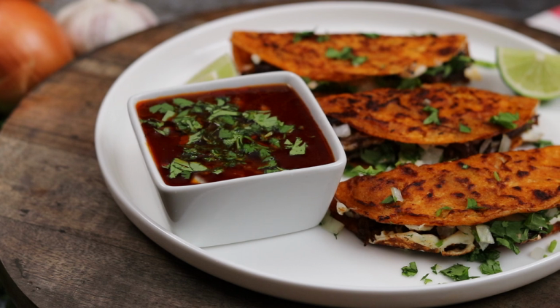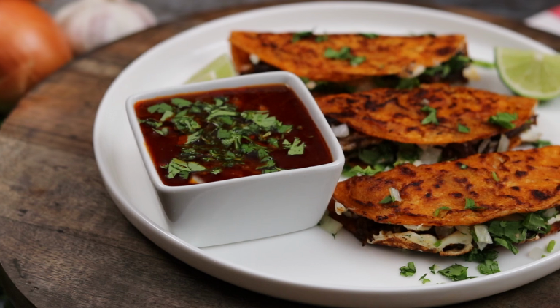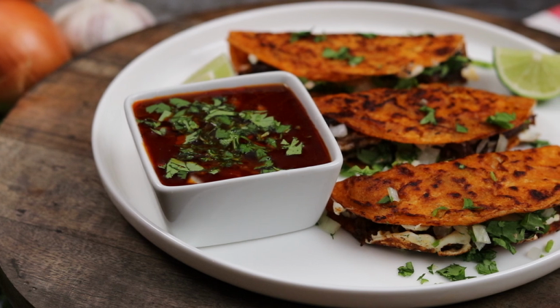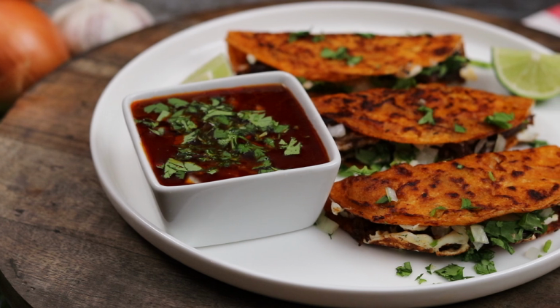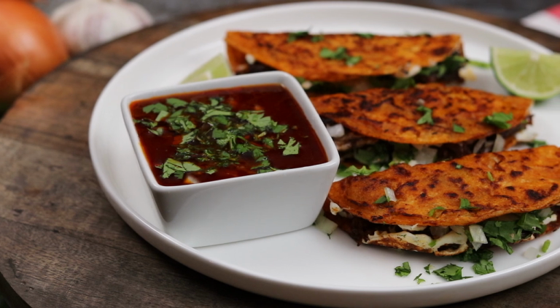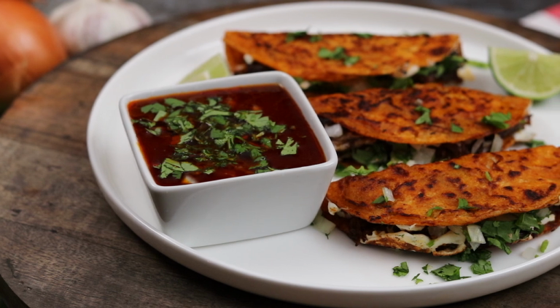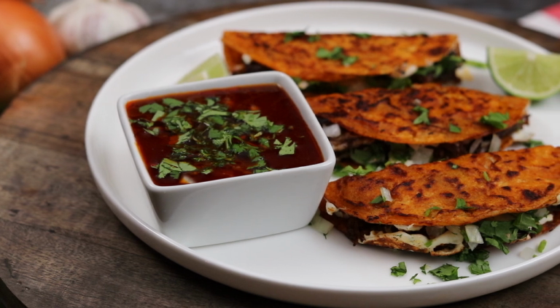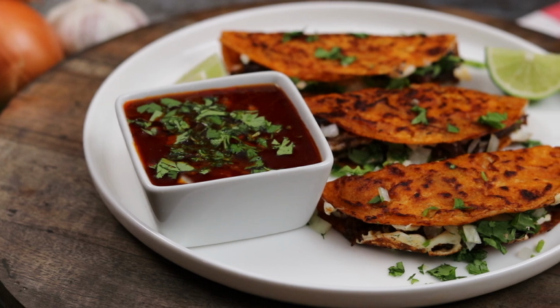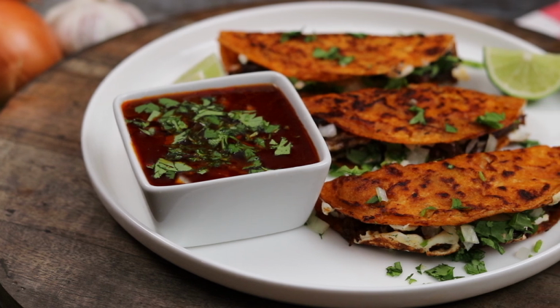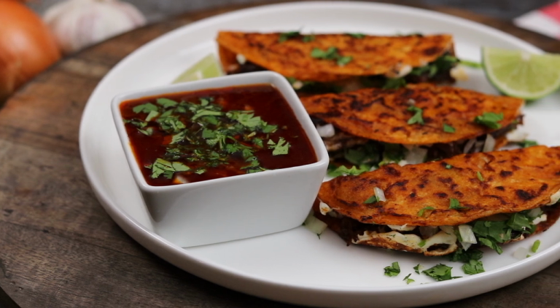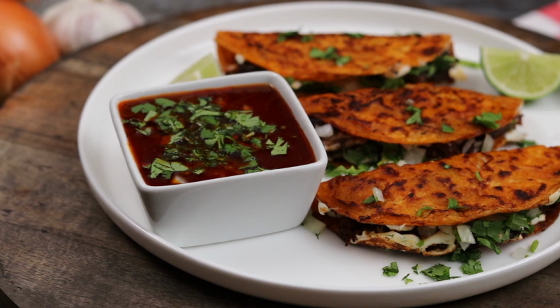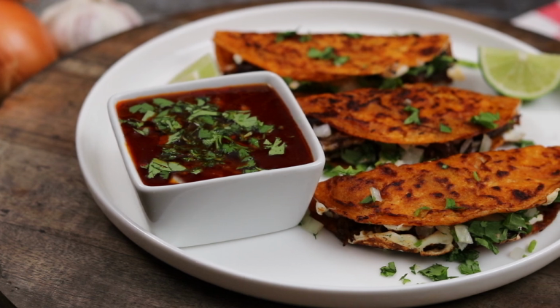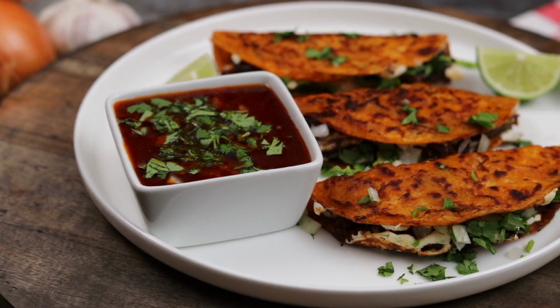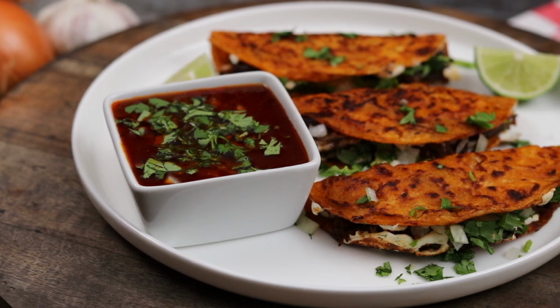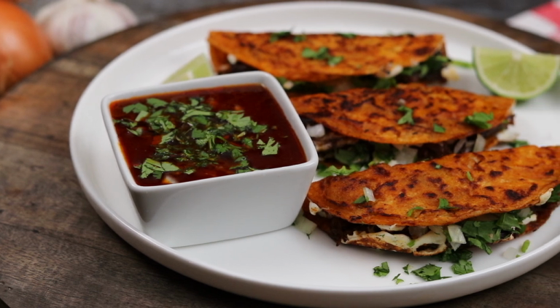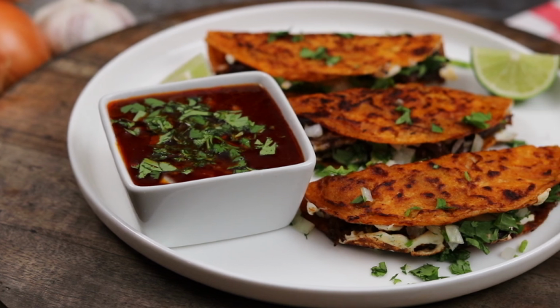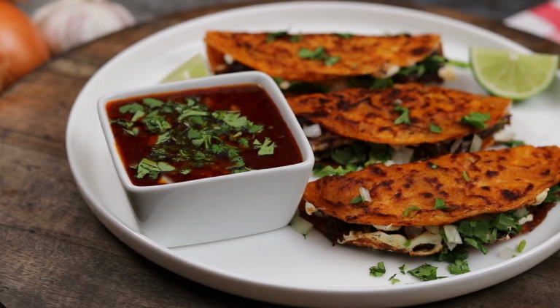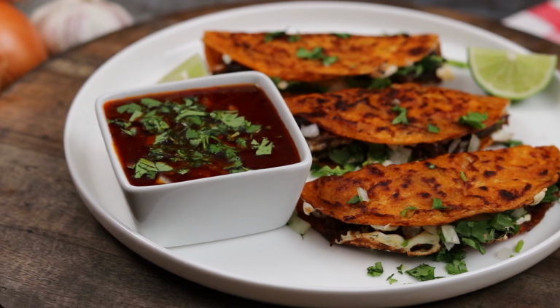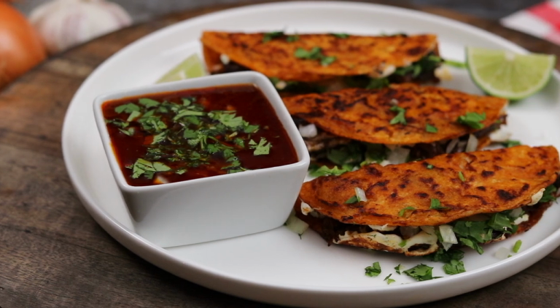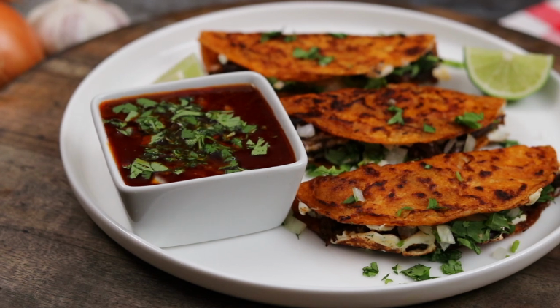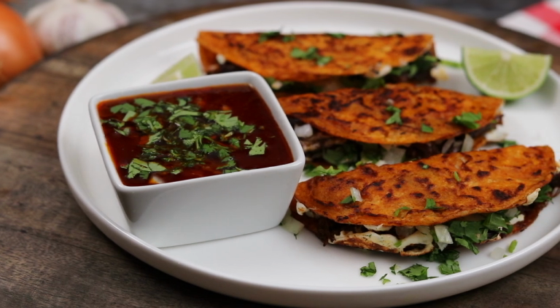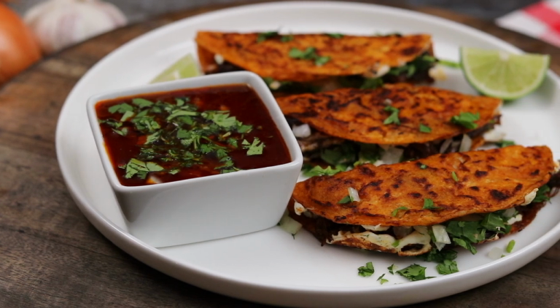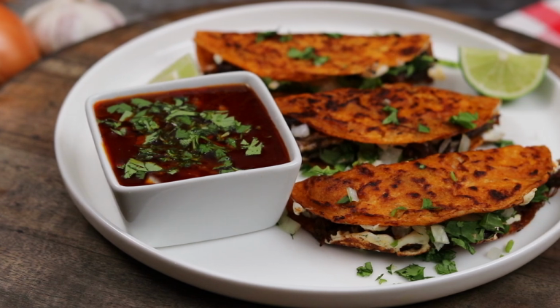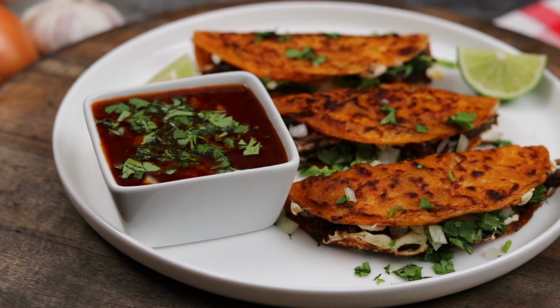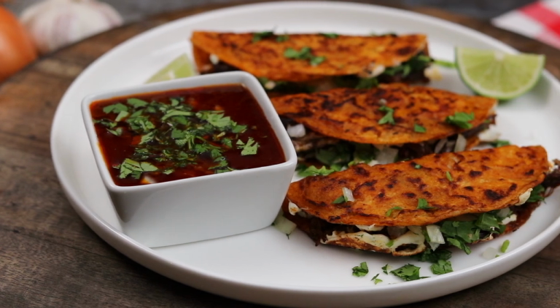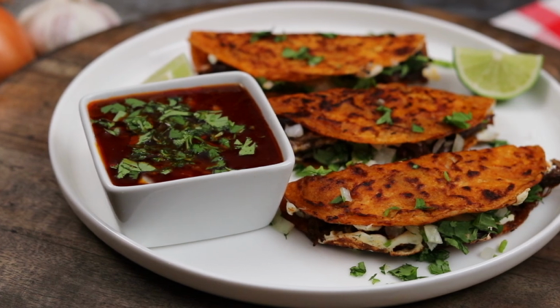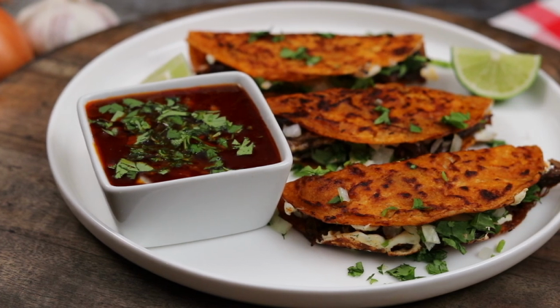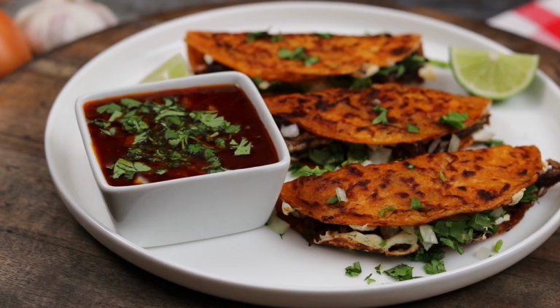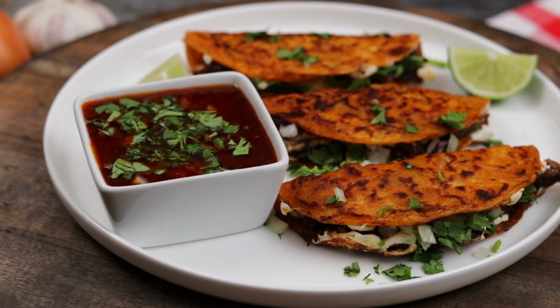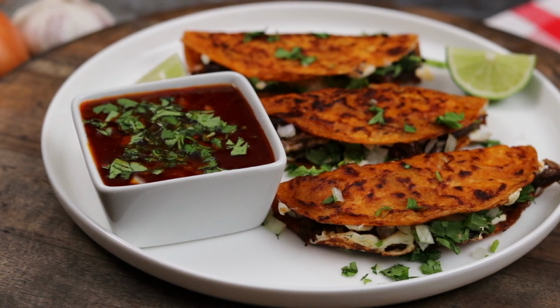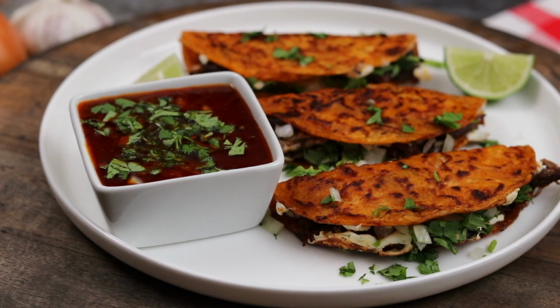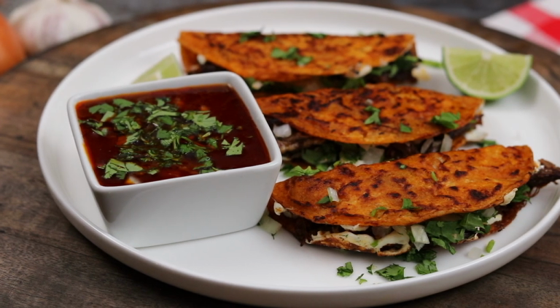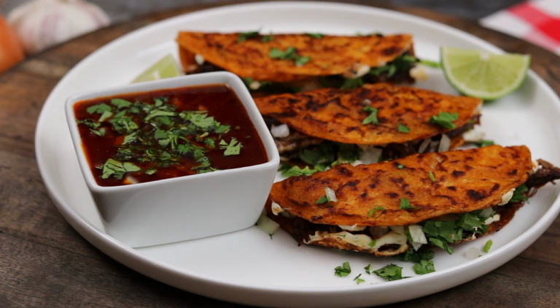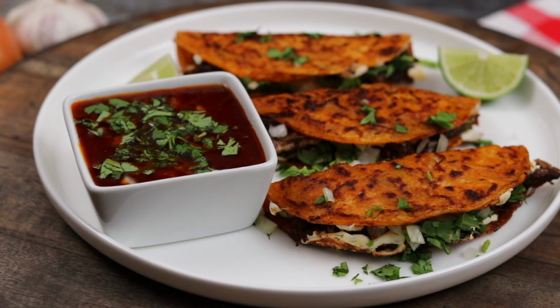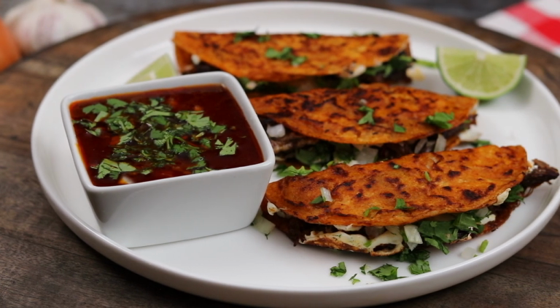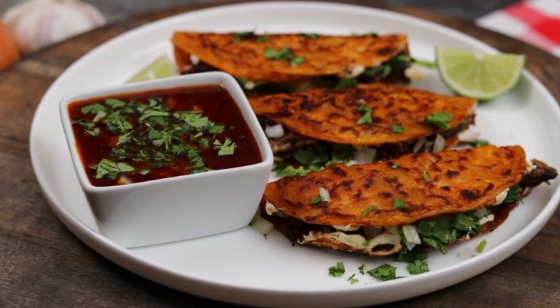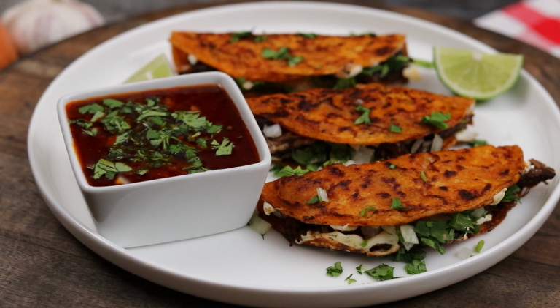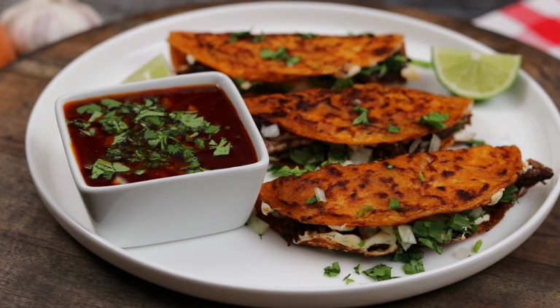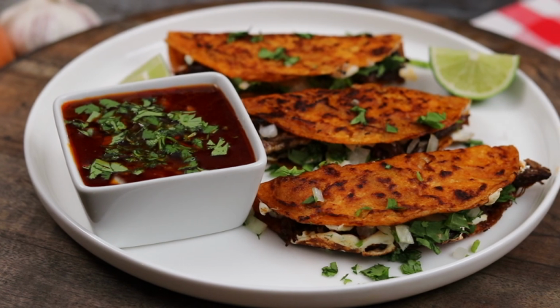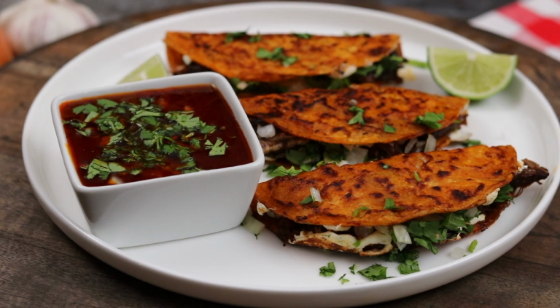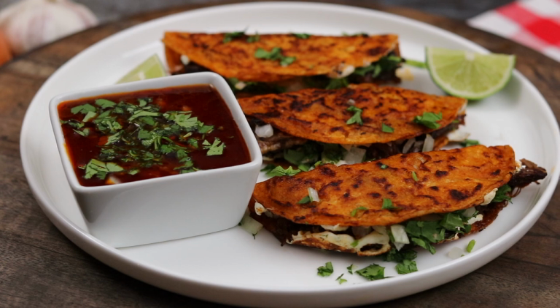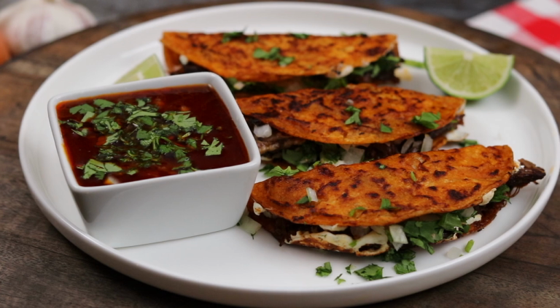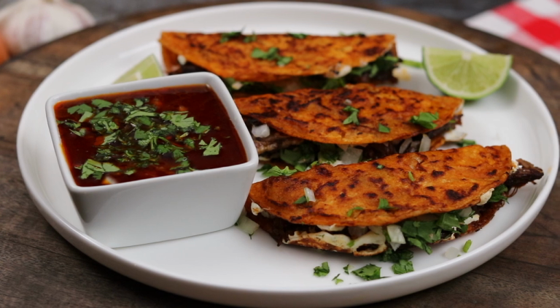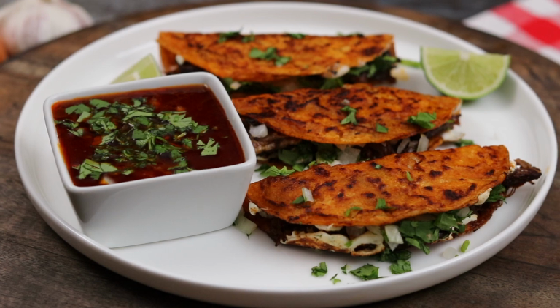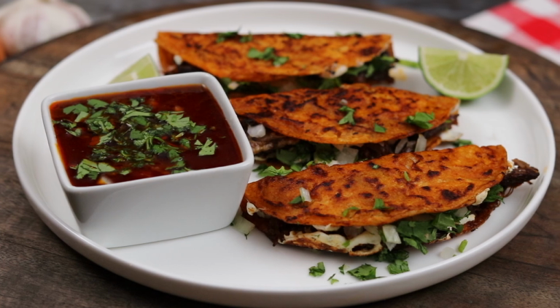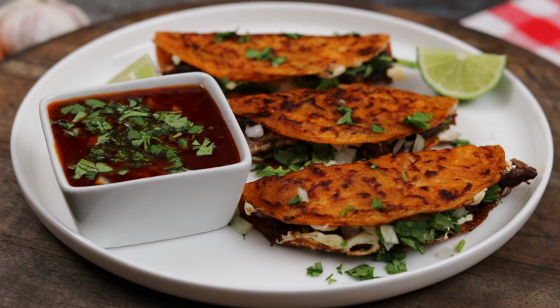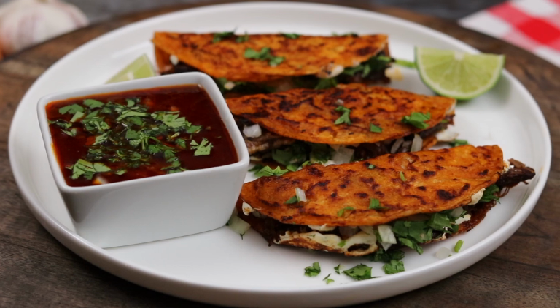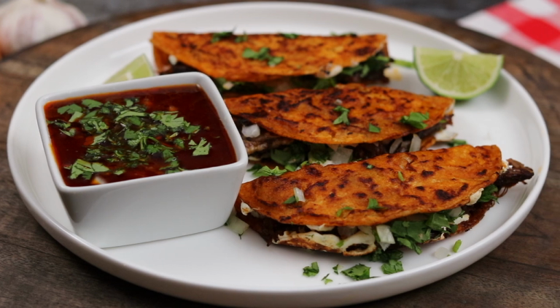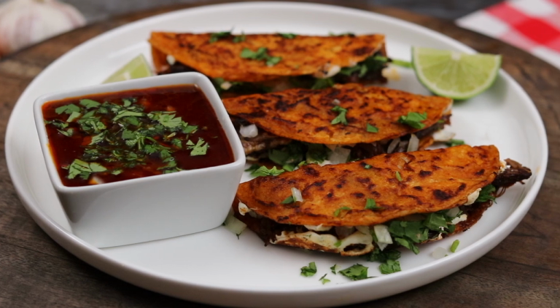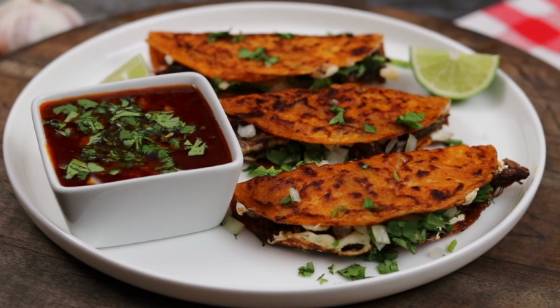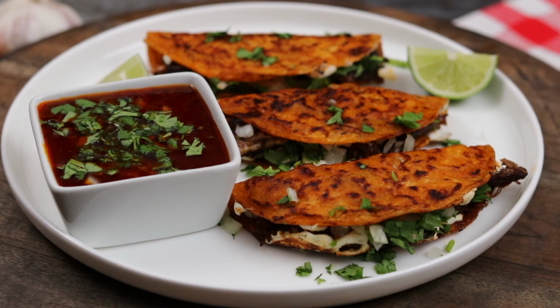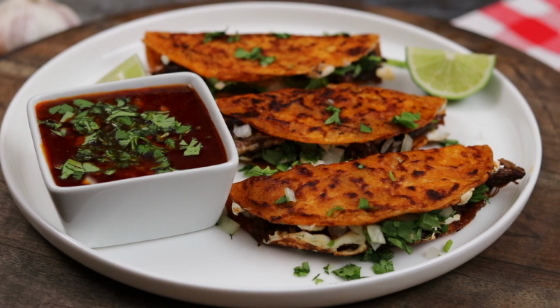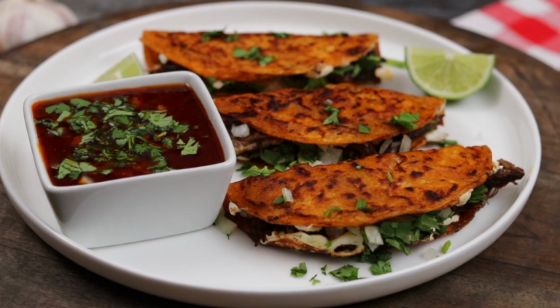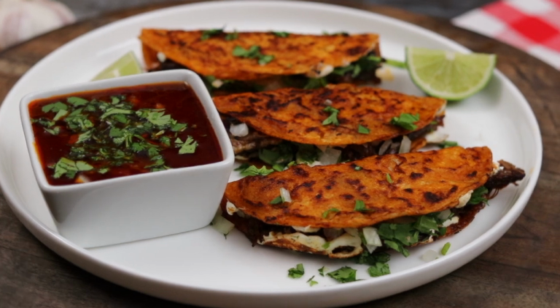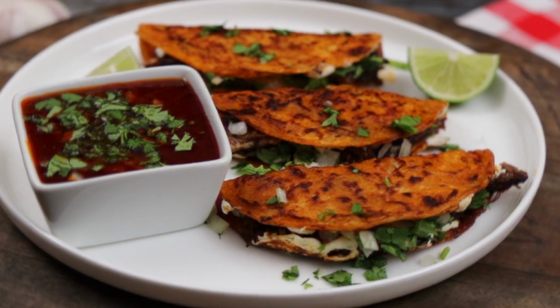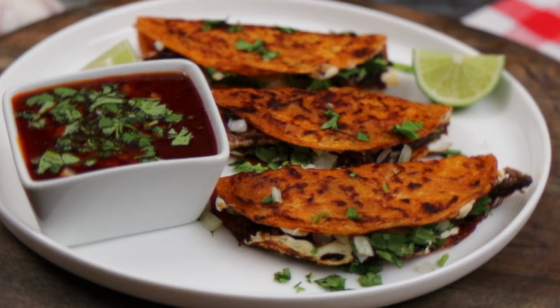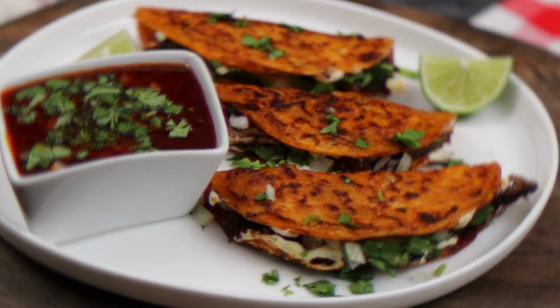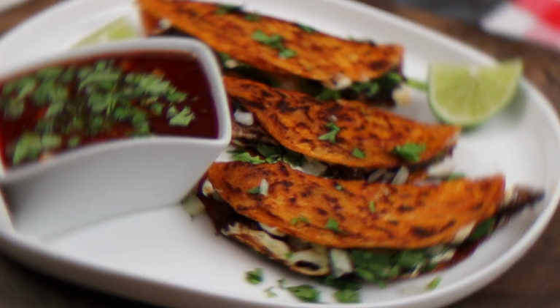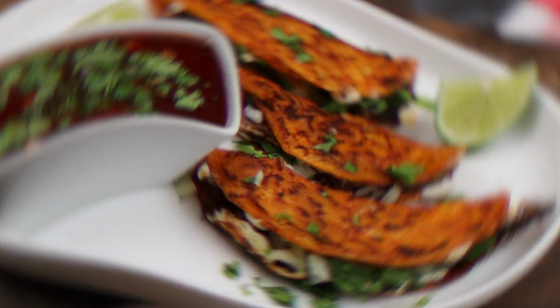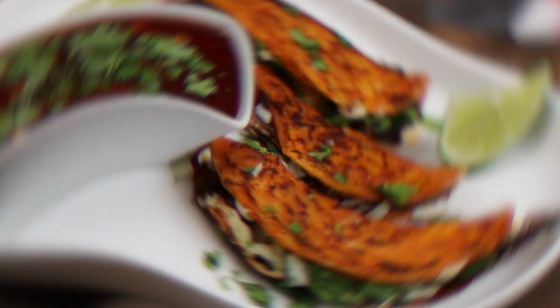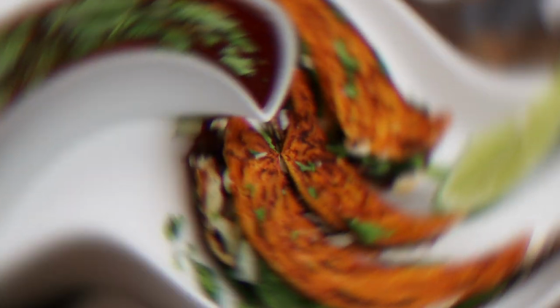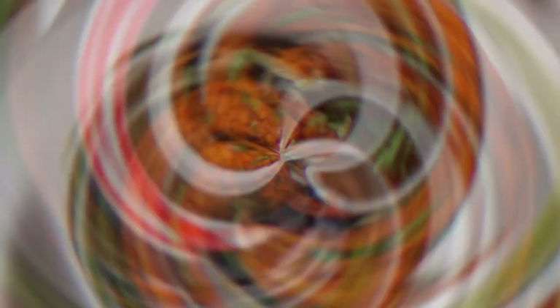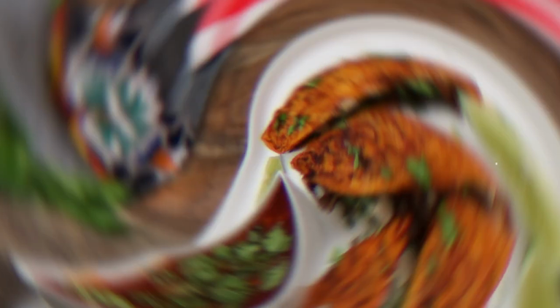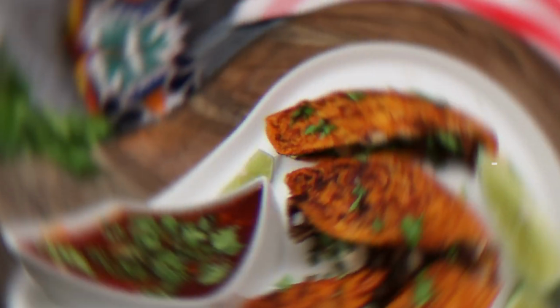Hey, what's up guys? Welcome back to Calvin's Kitchen. Today we're making the famous birria queso tacos.